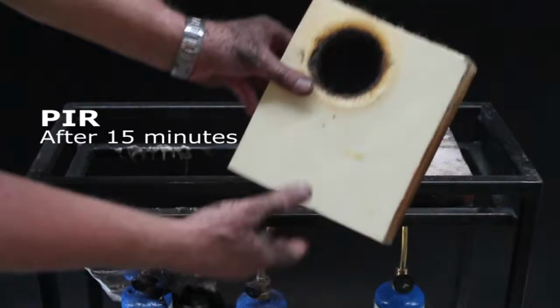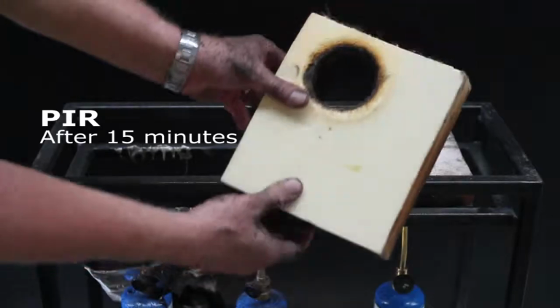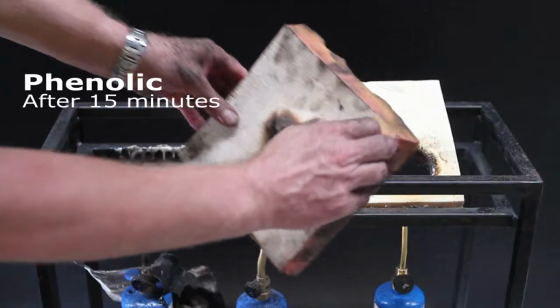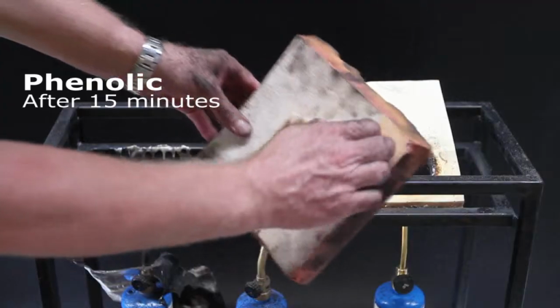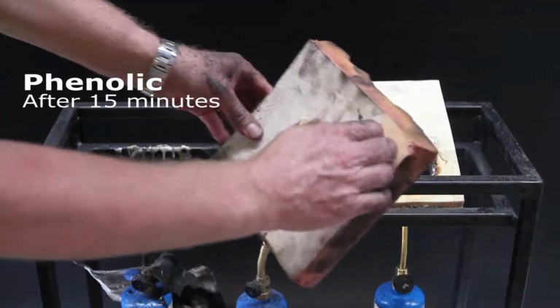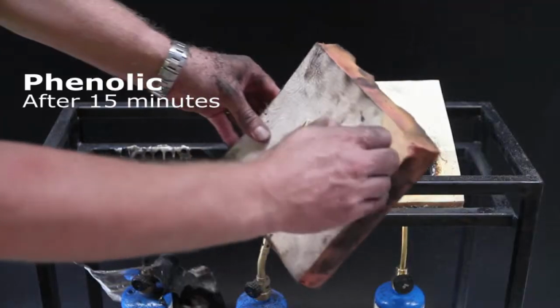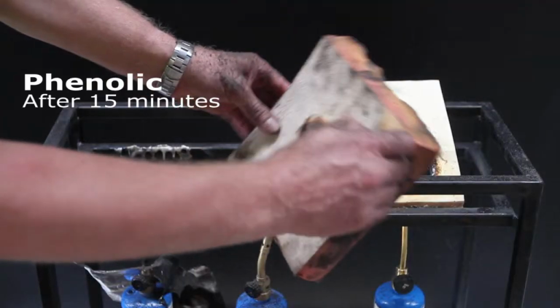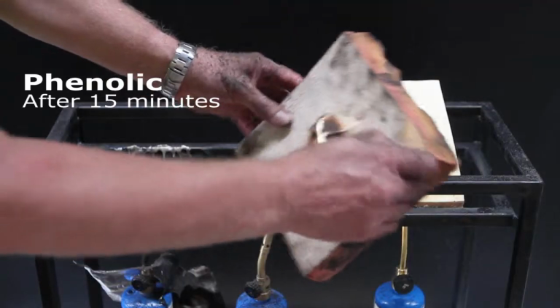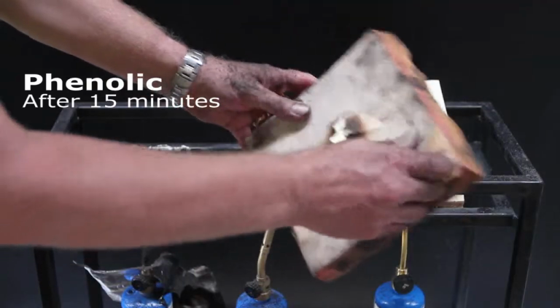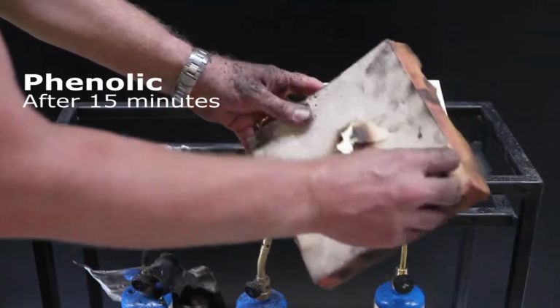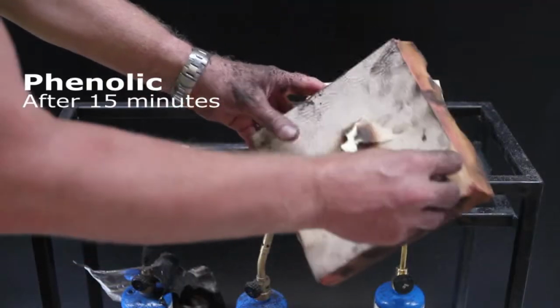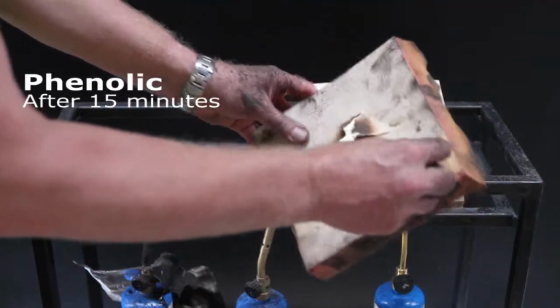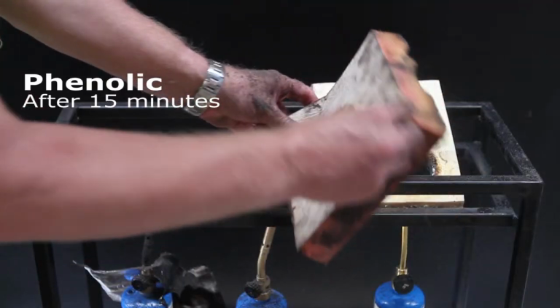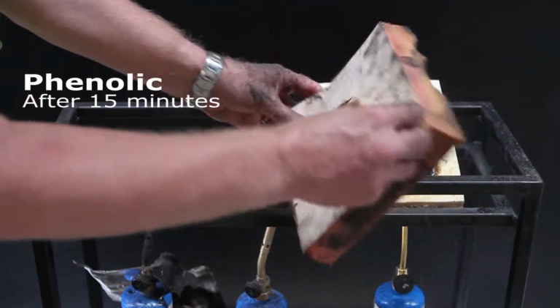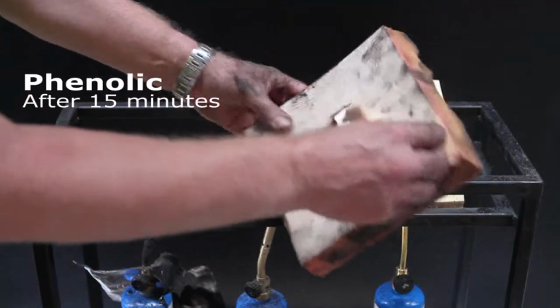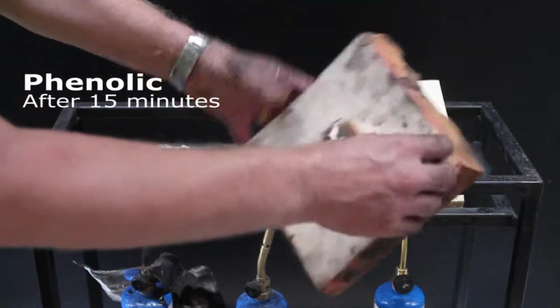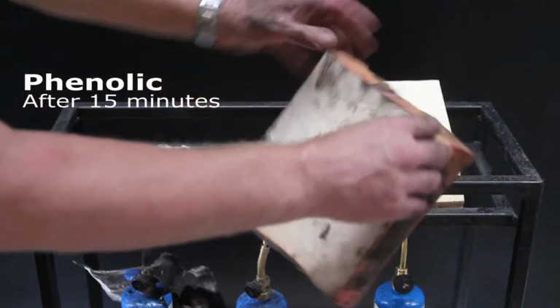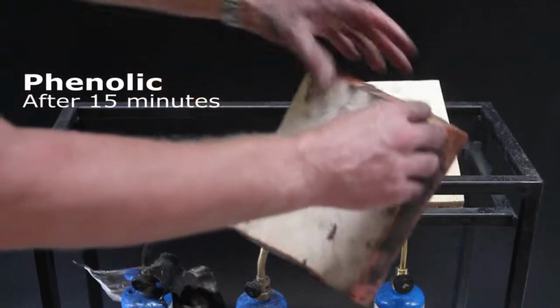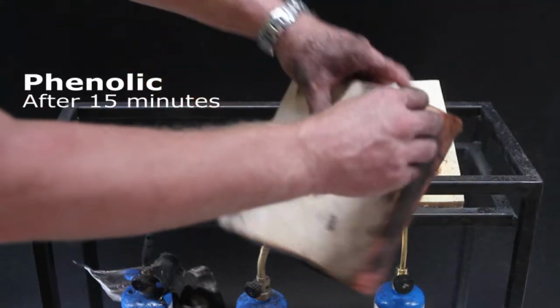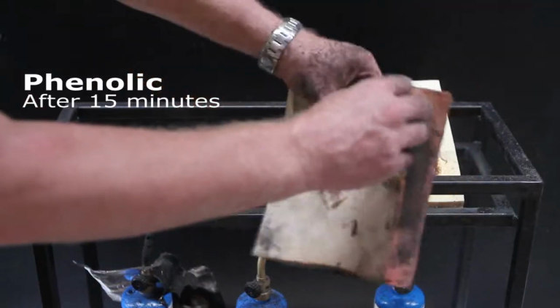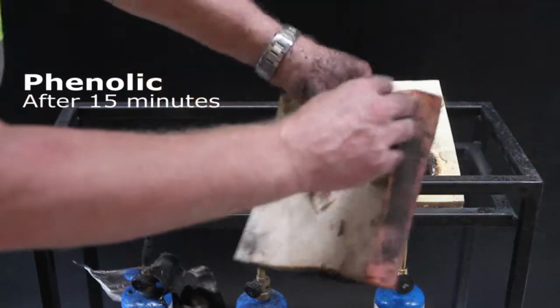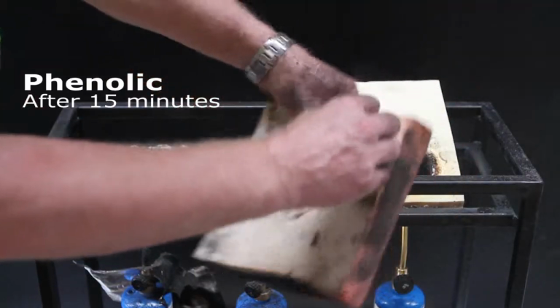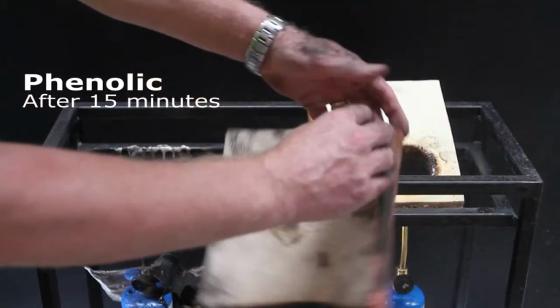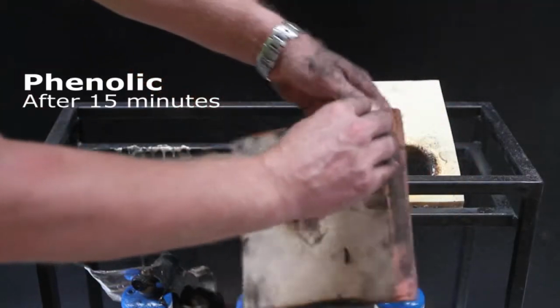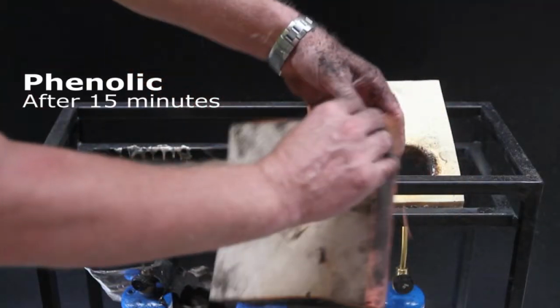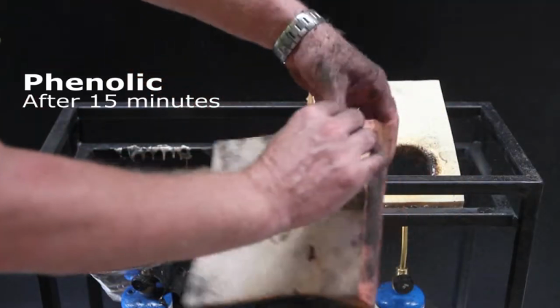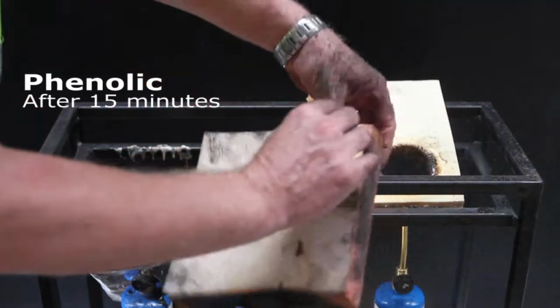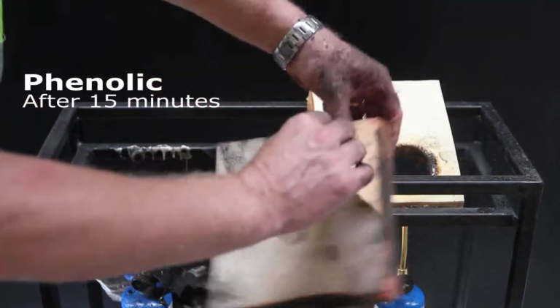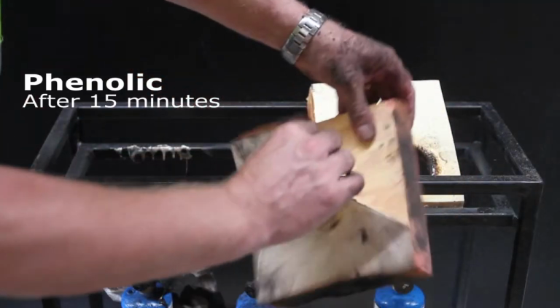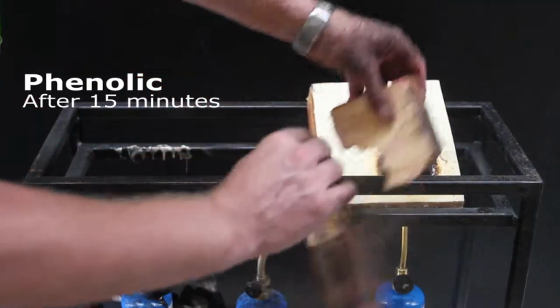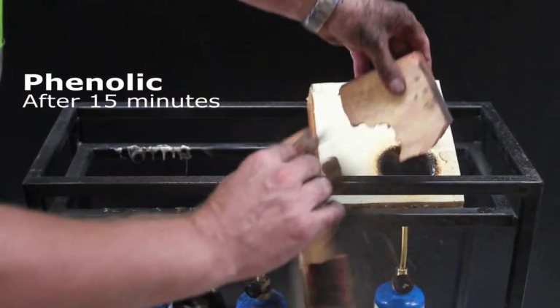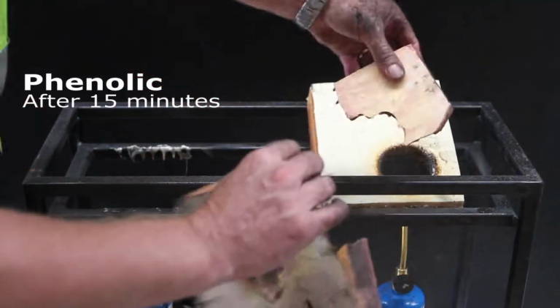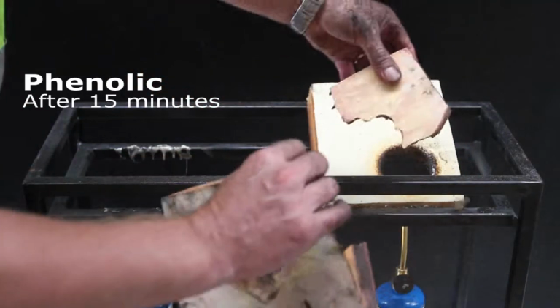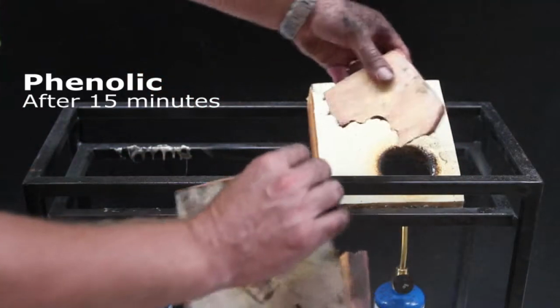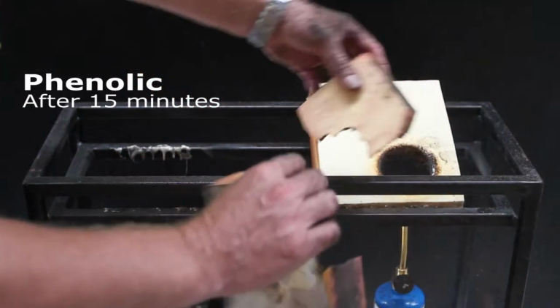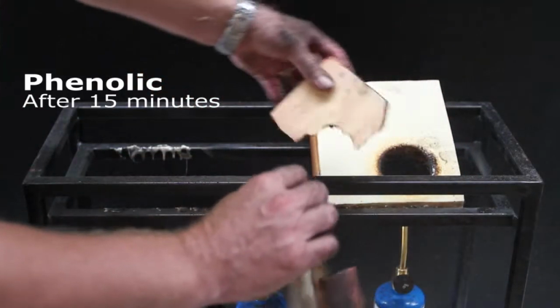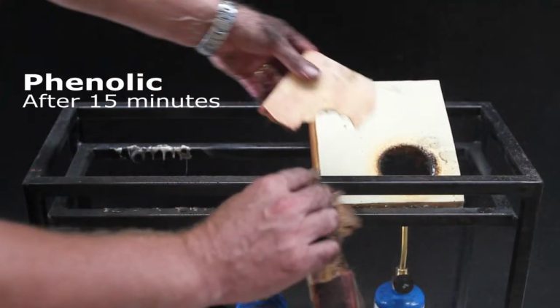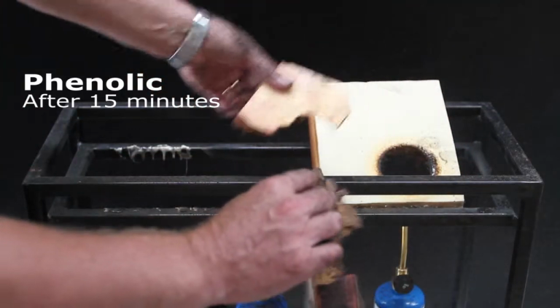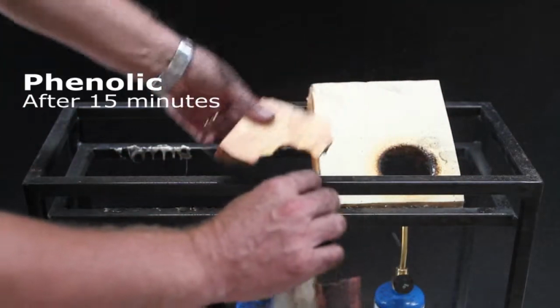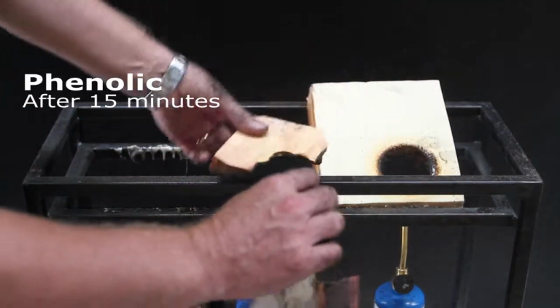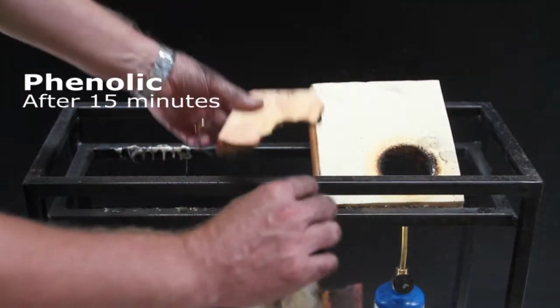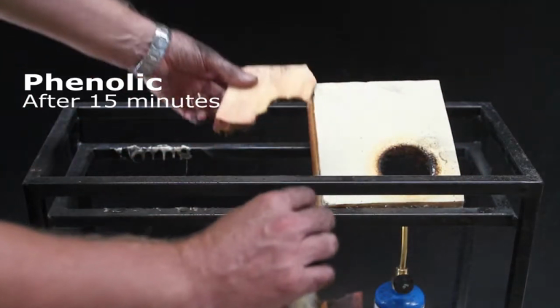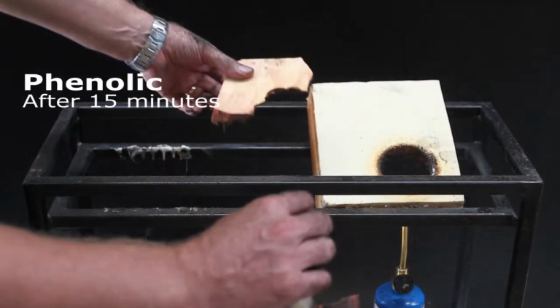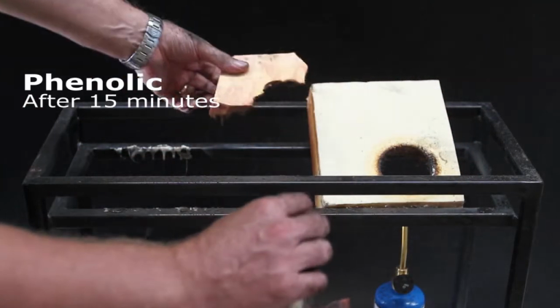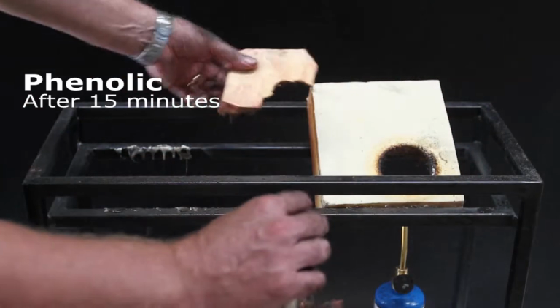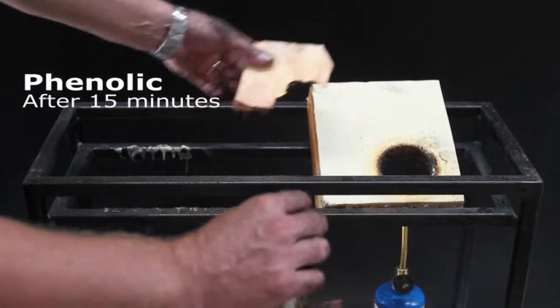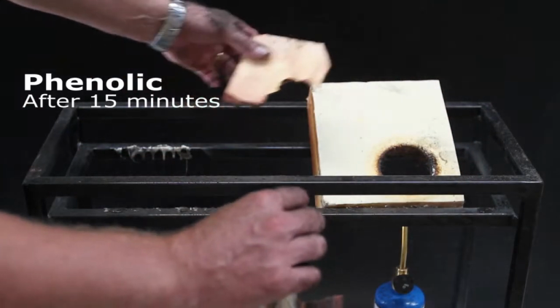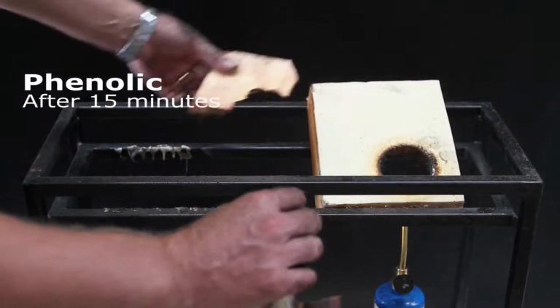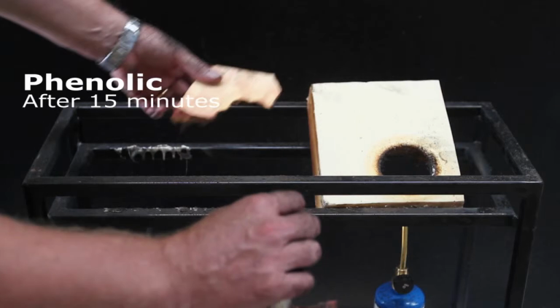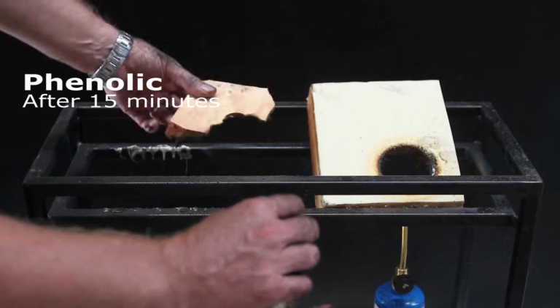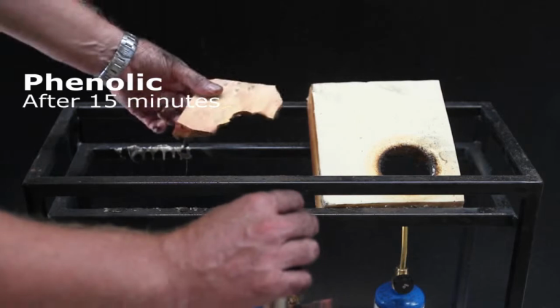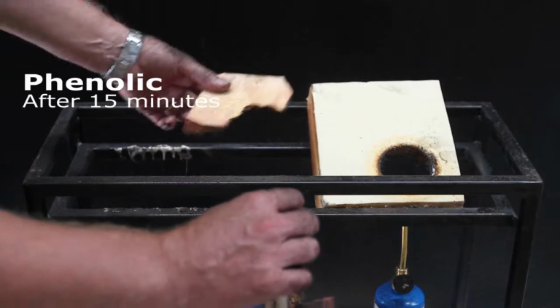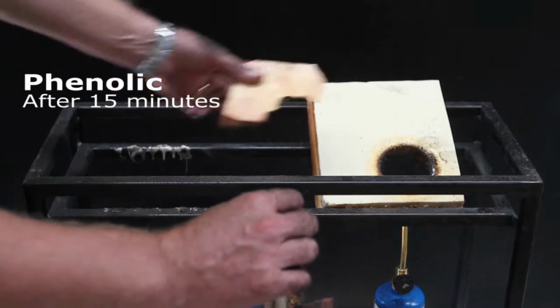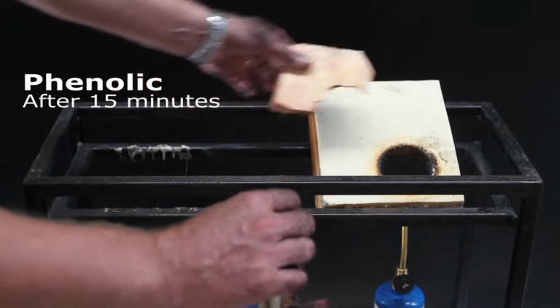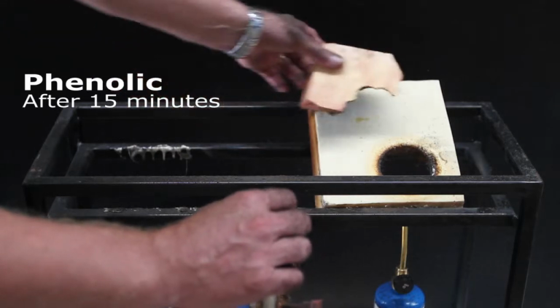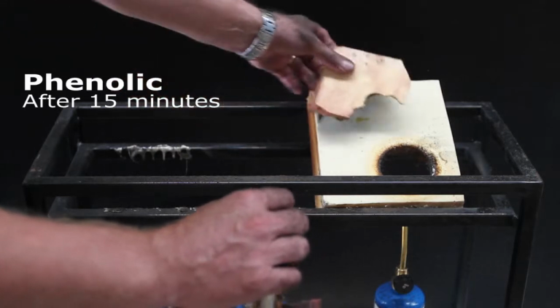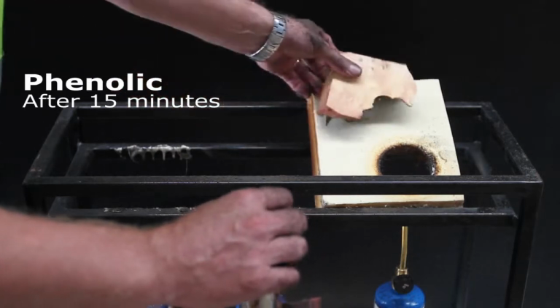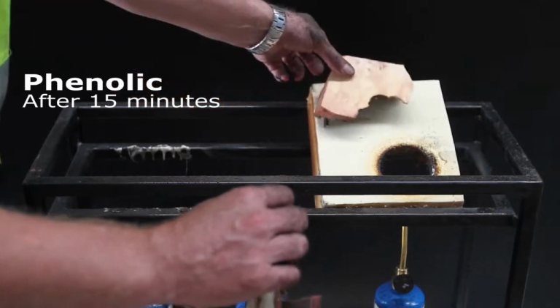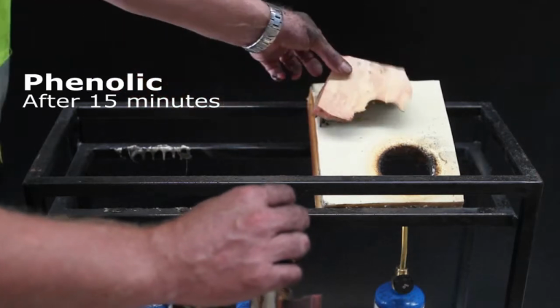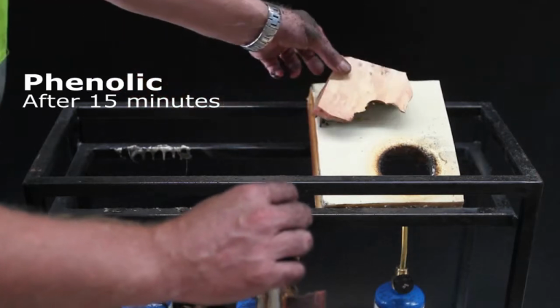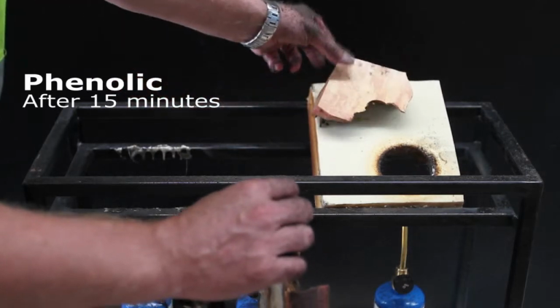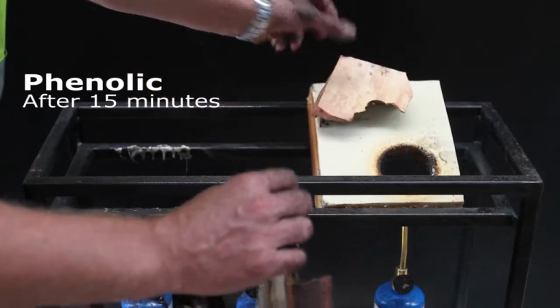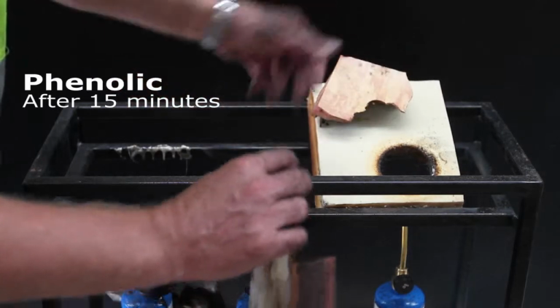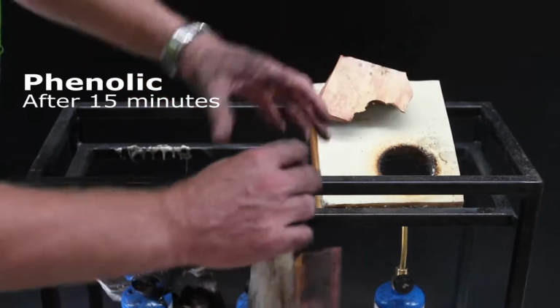We'll take the facings away from the phenolic cord product now. And as you can see, with that friable char, the product is actually breaking apart.